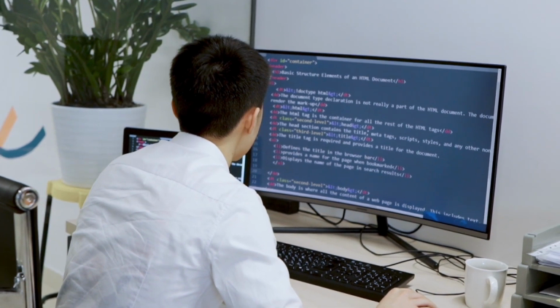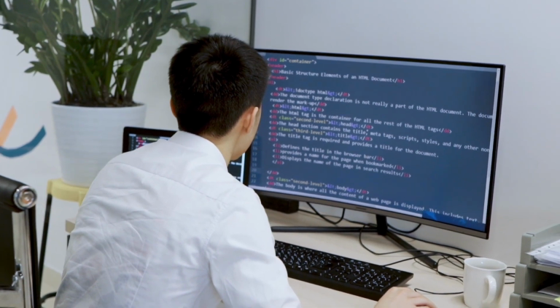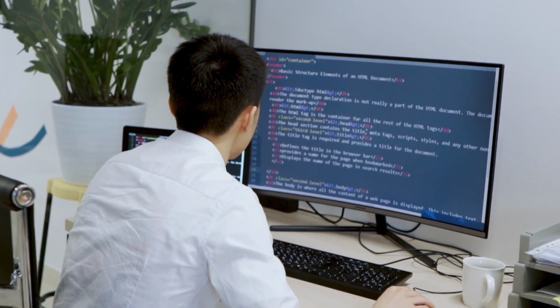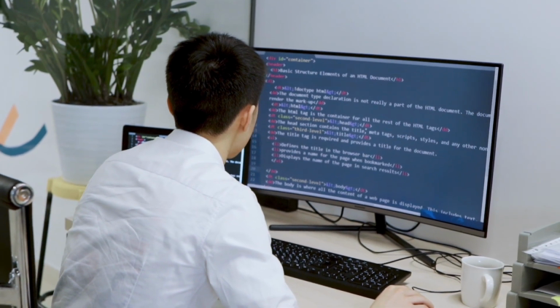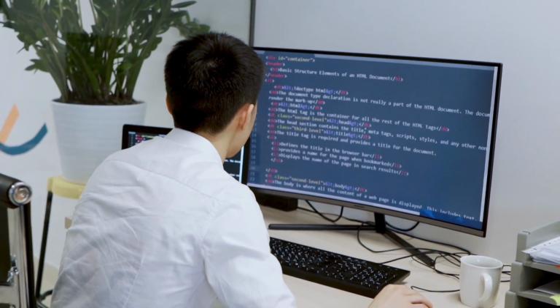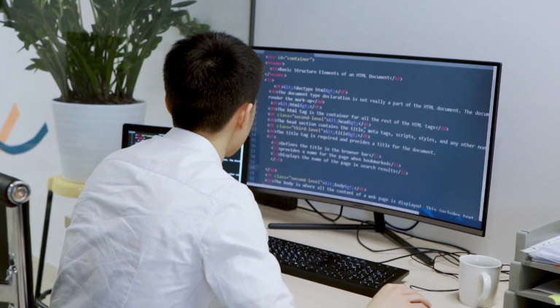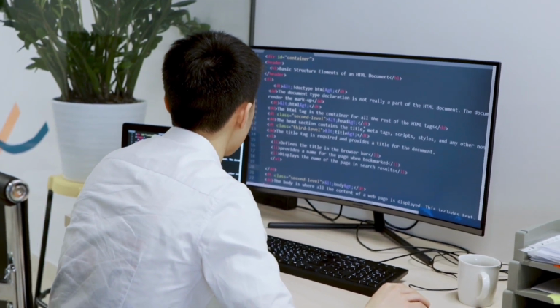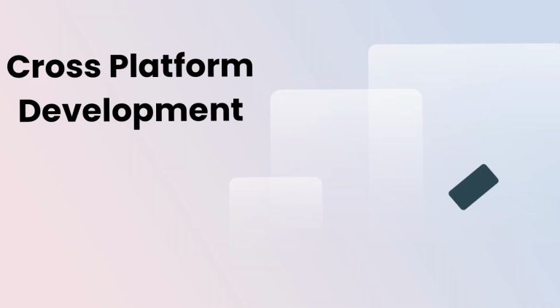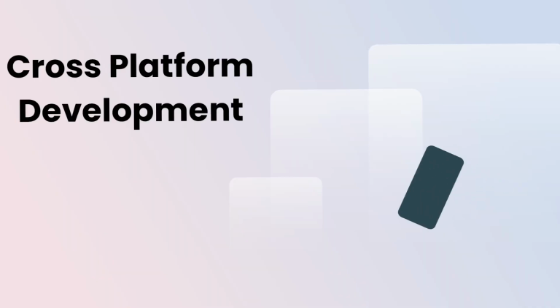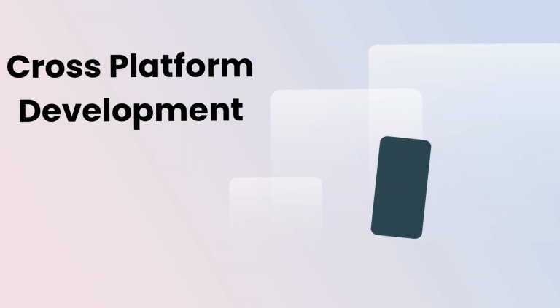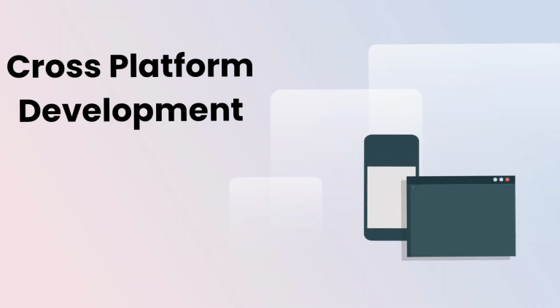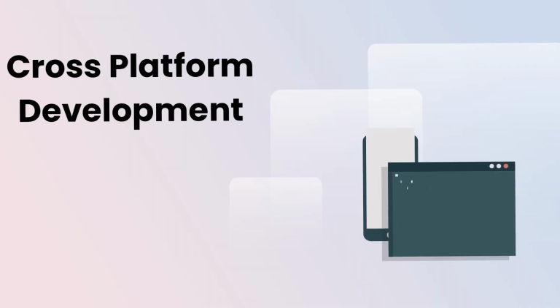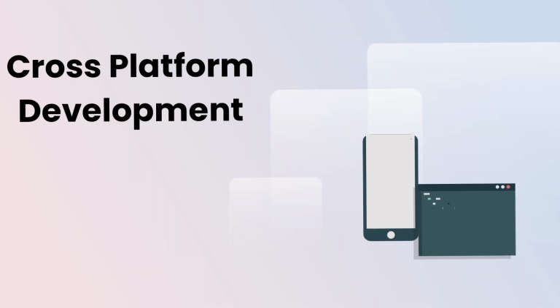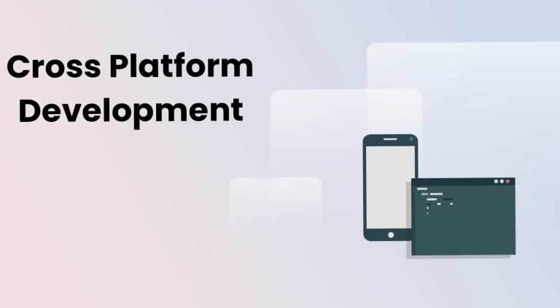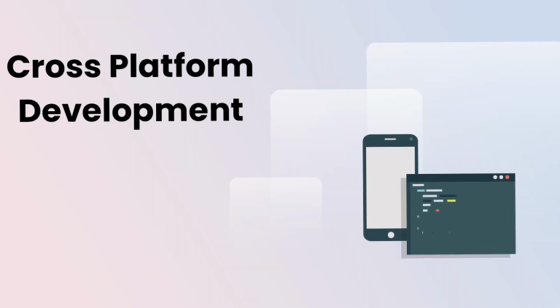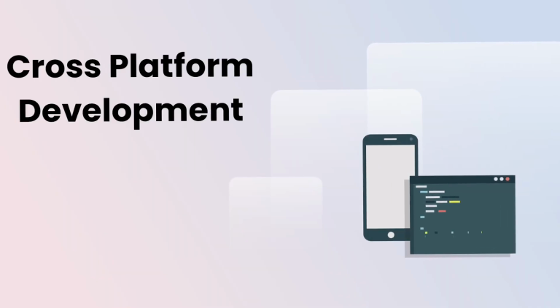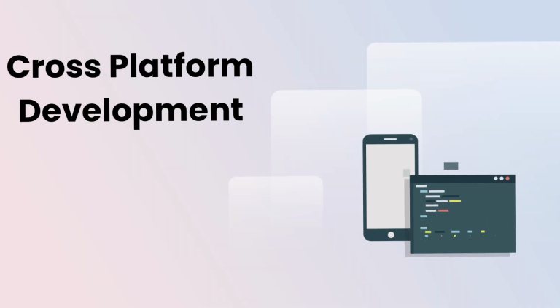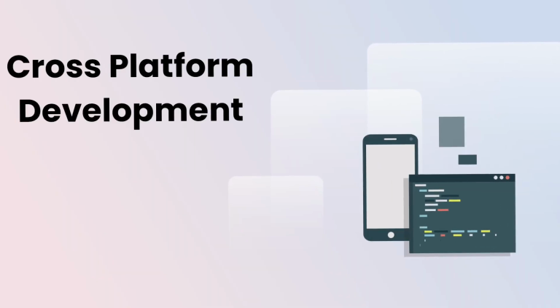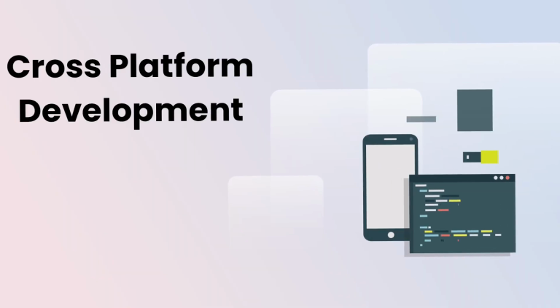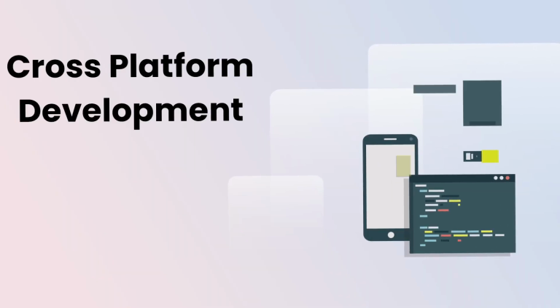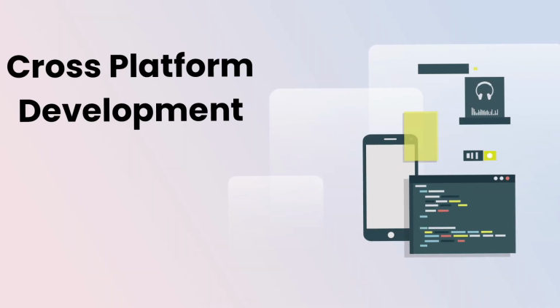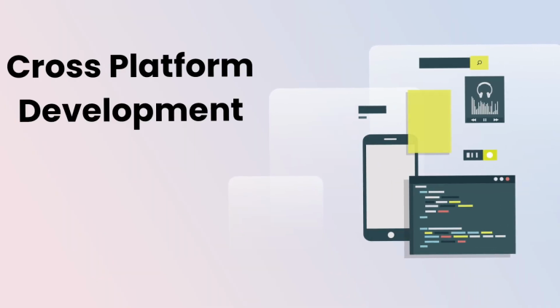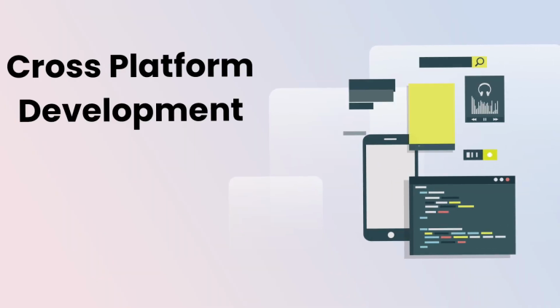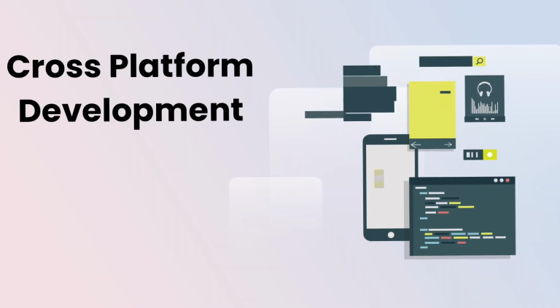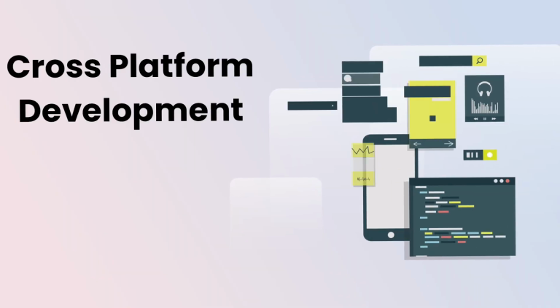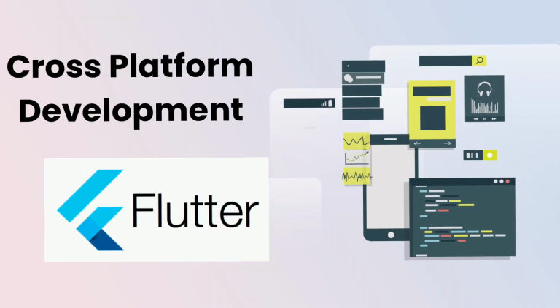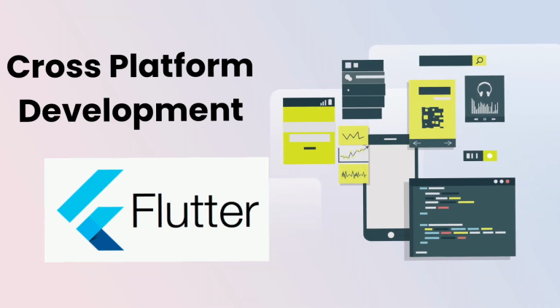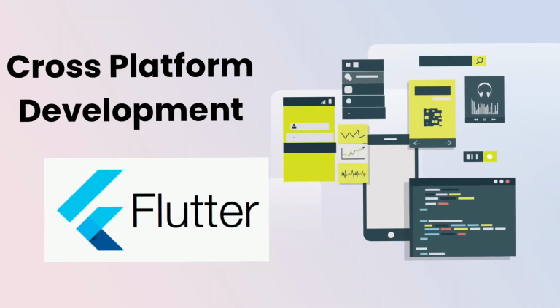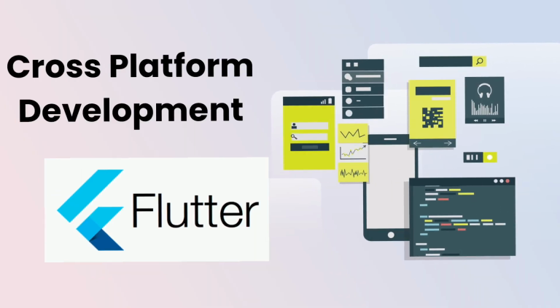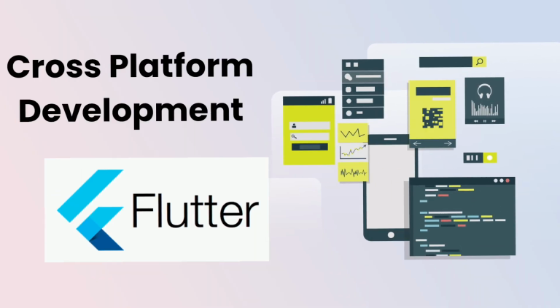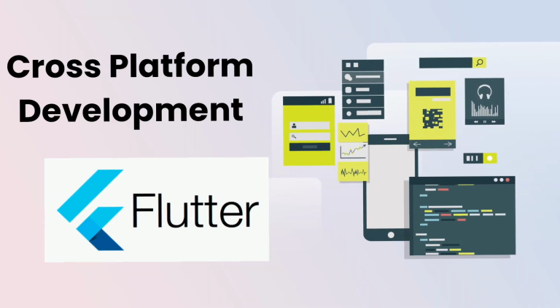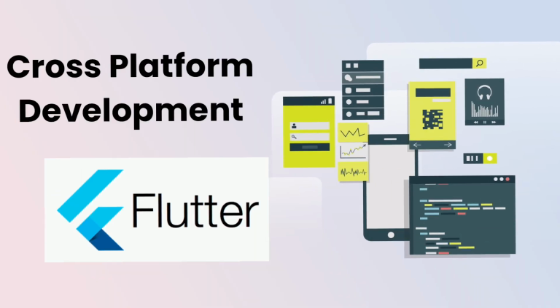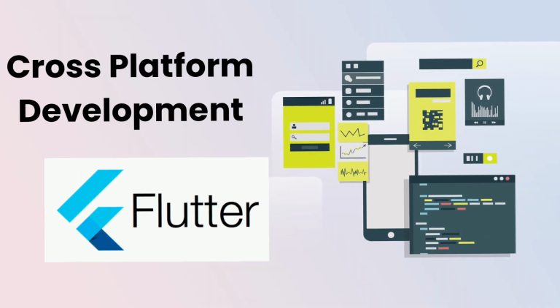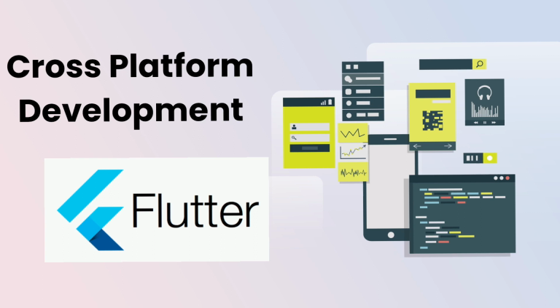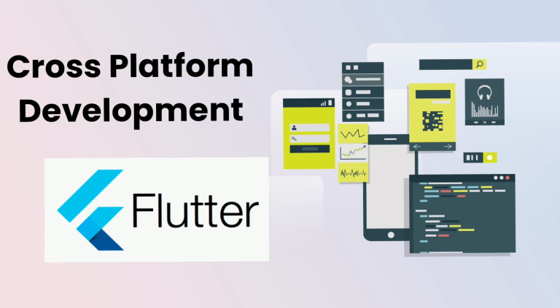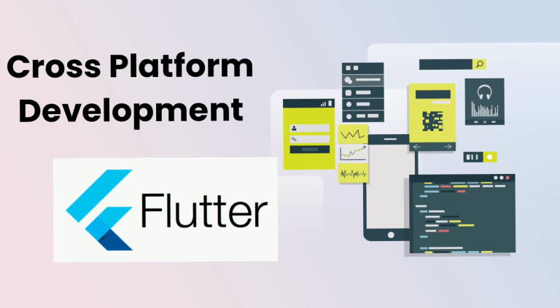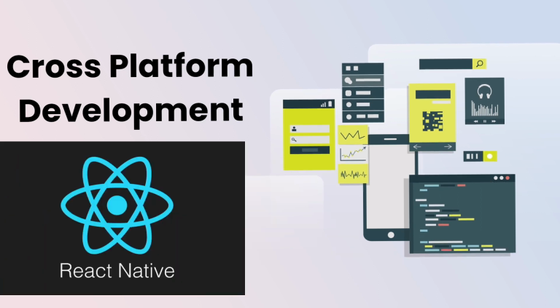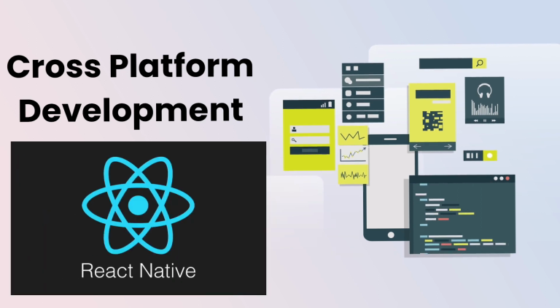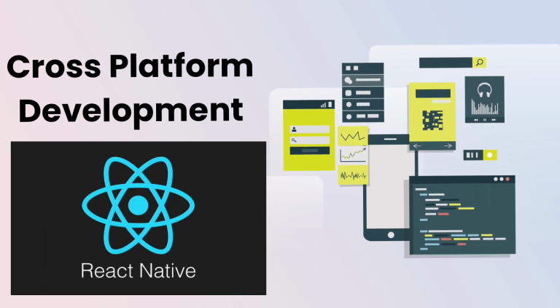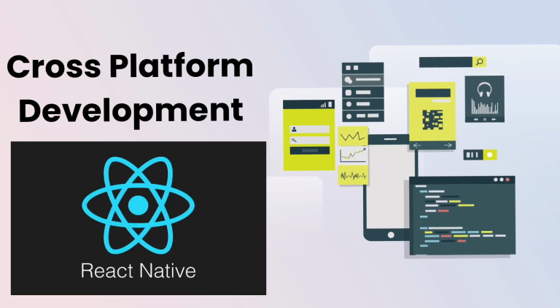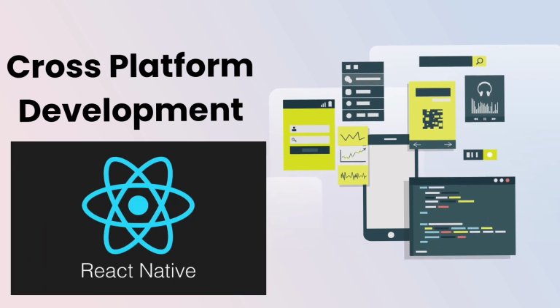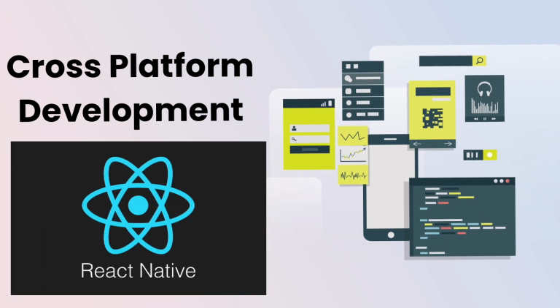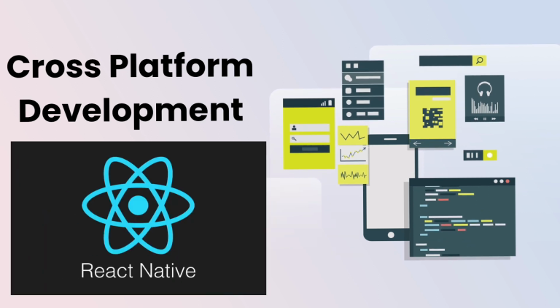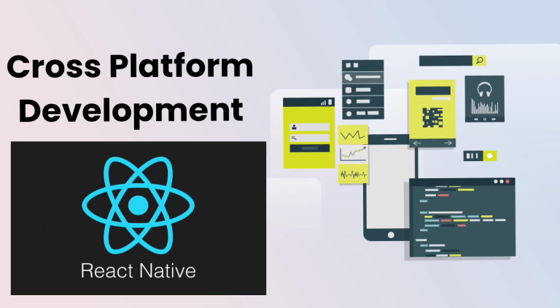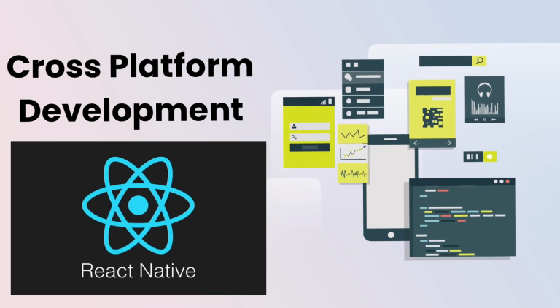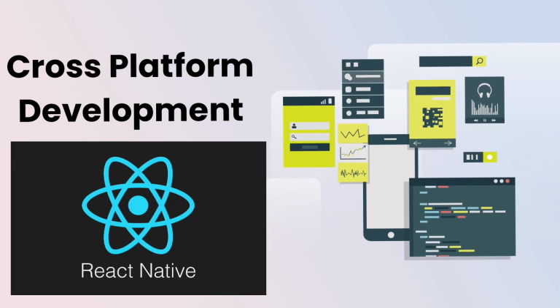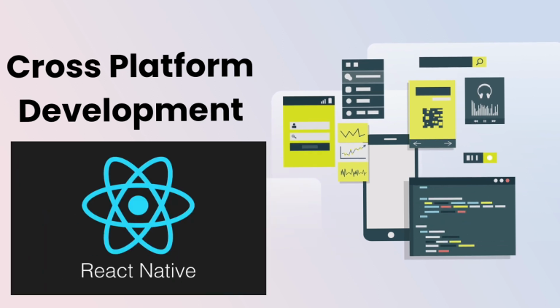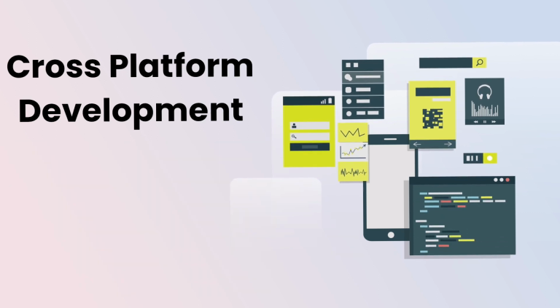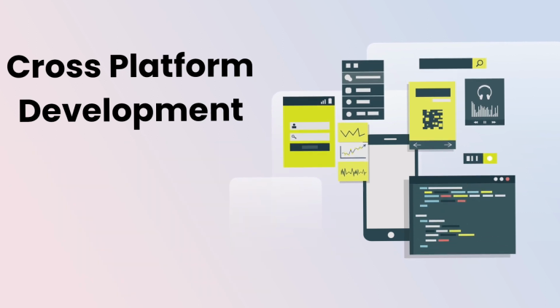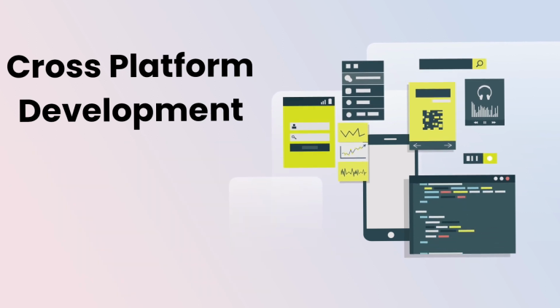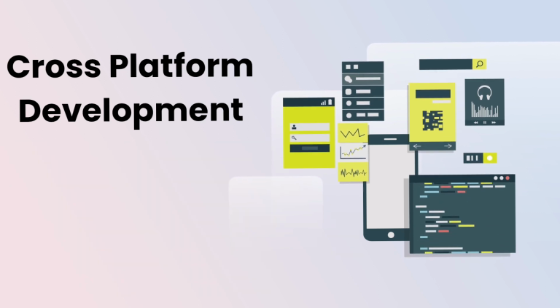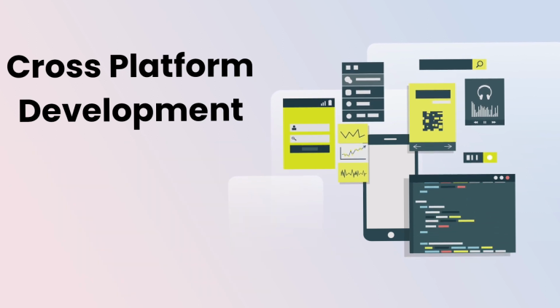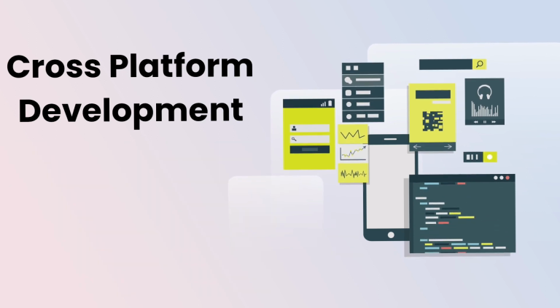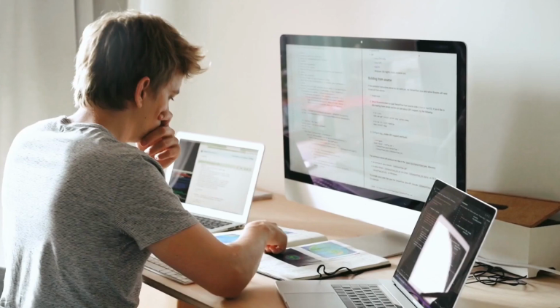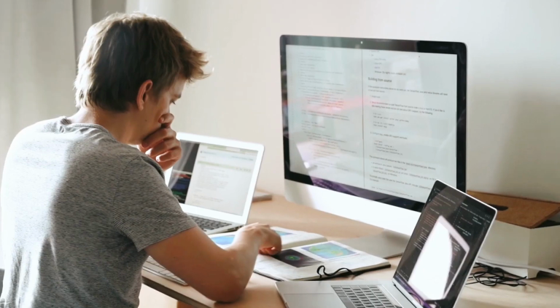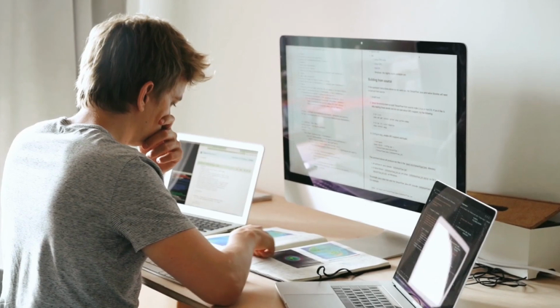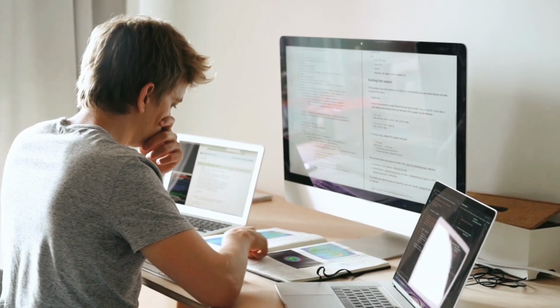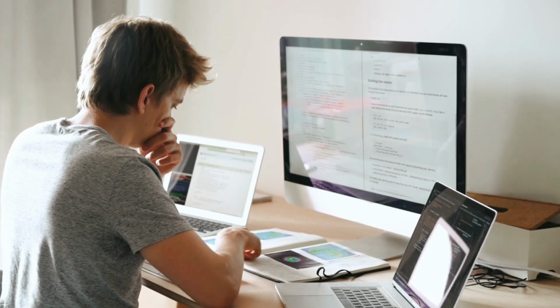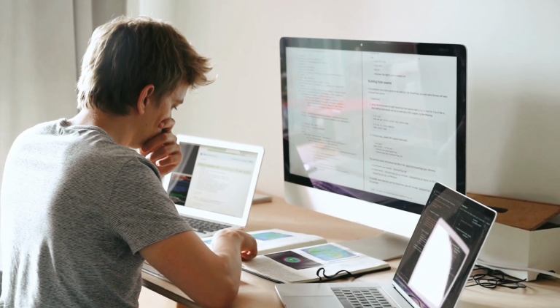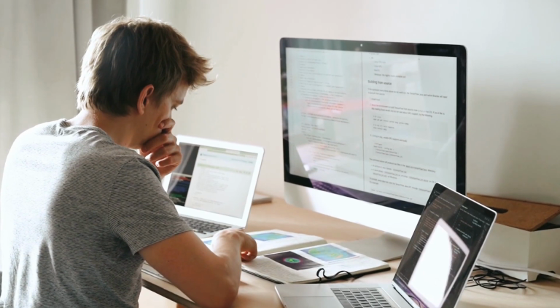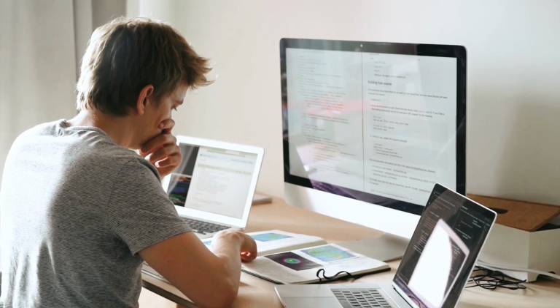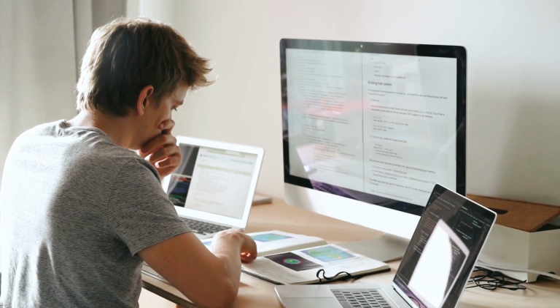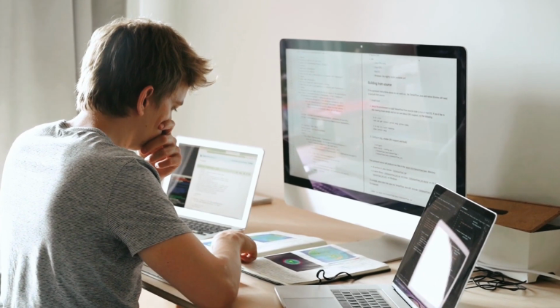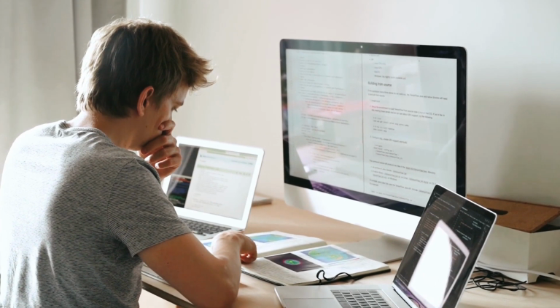Fourteenth, Cross-platform development. Frameworks like Flutter and React Native allow you to build applications that run on multiple platforms with a single code base.